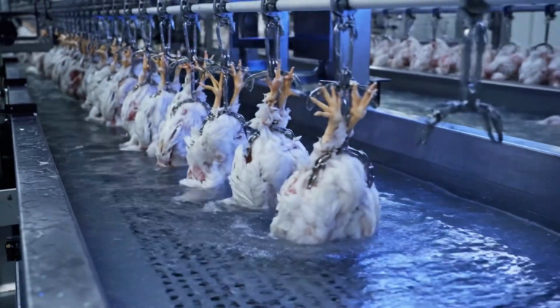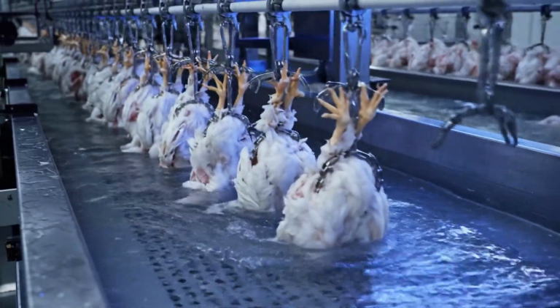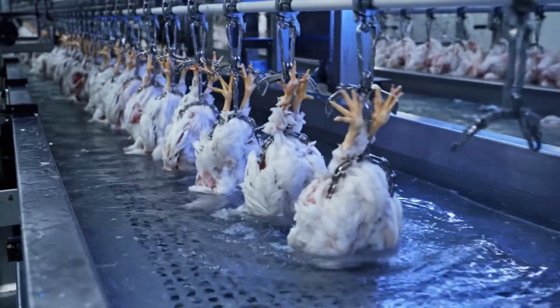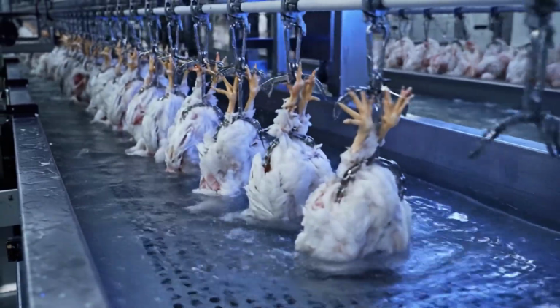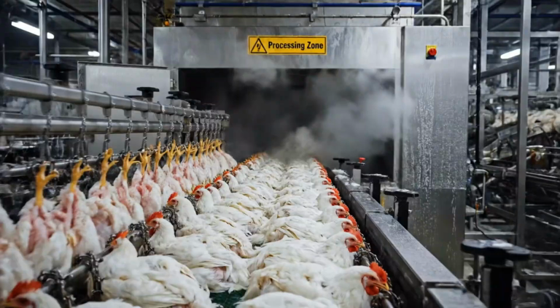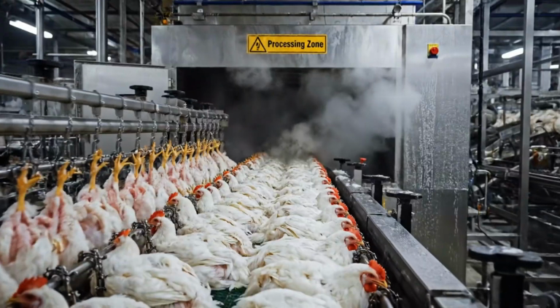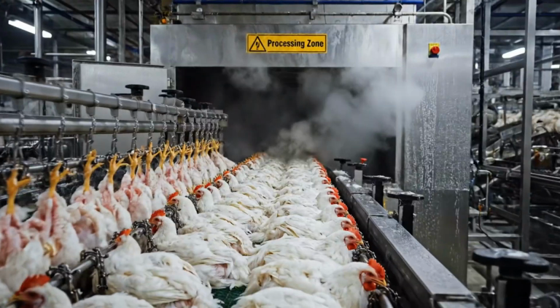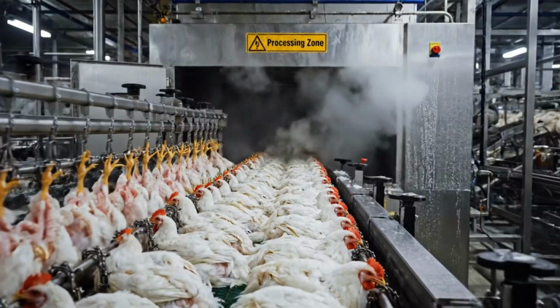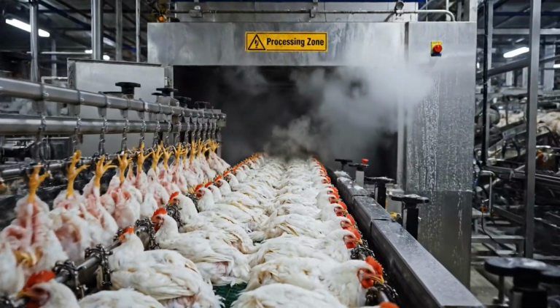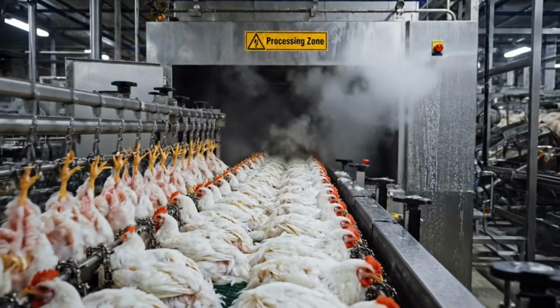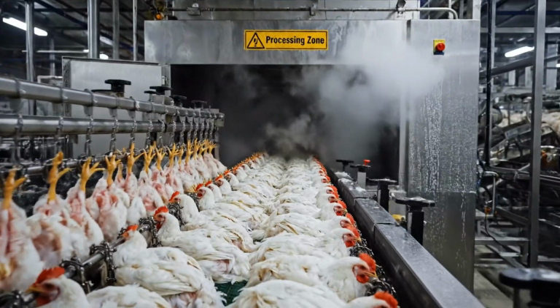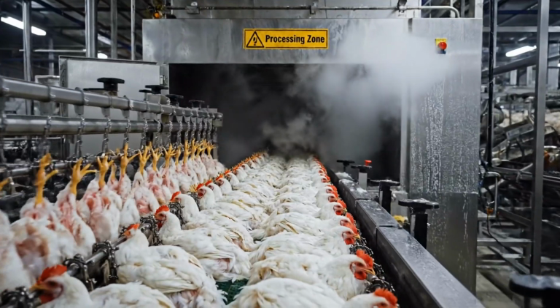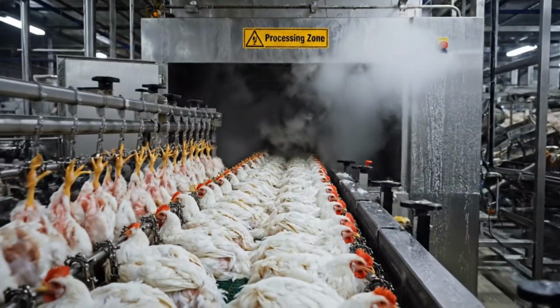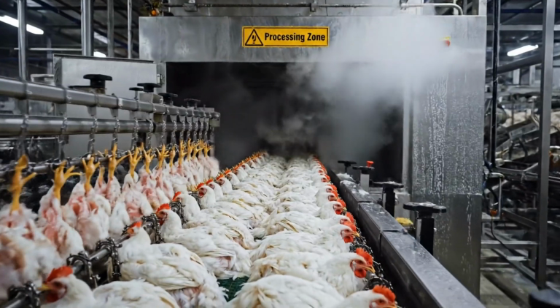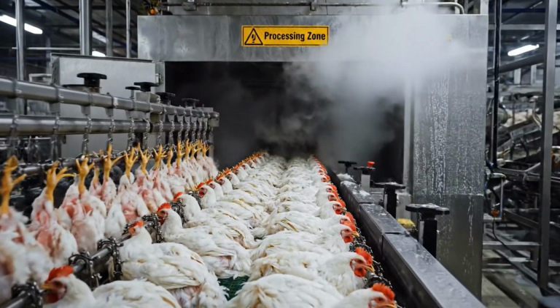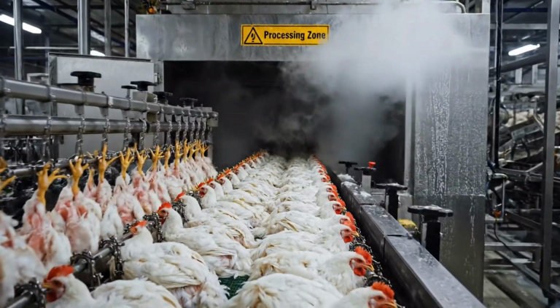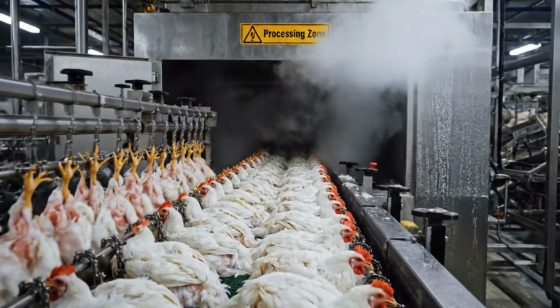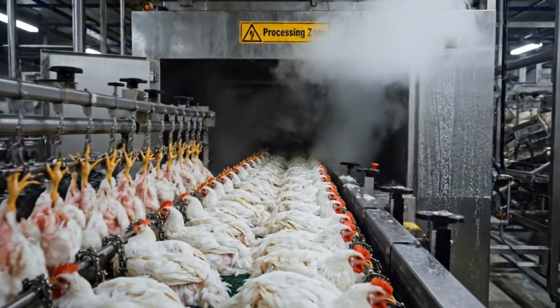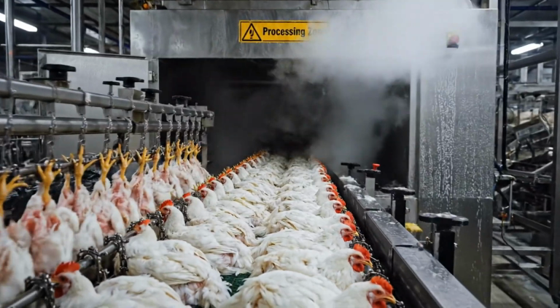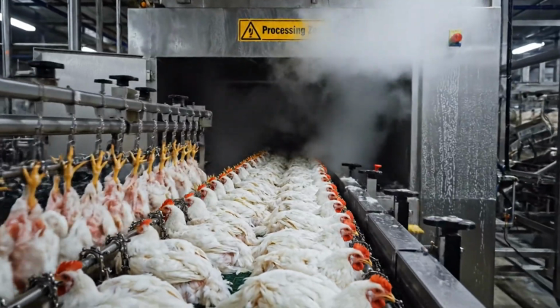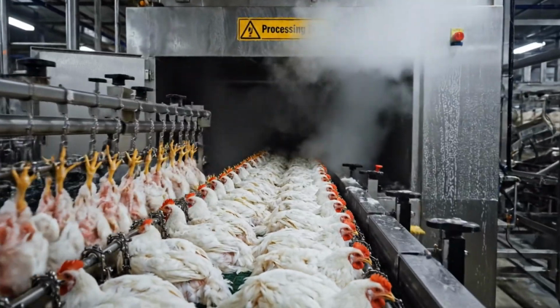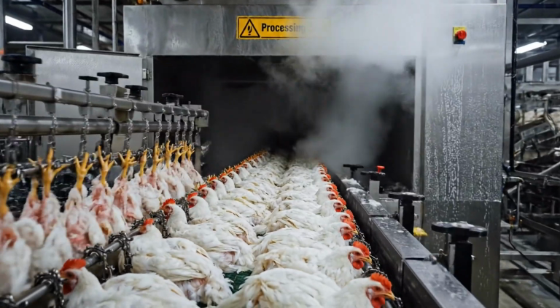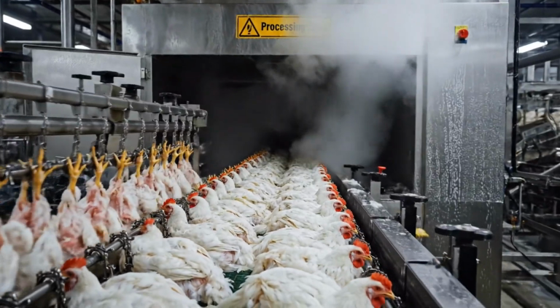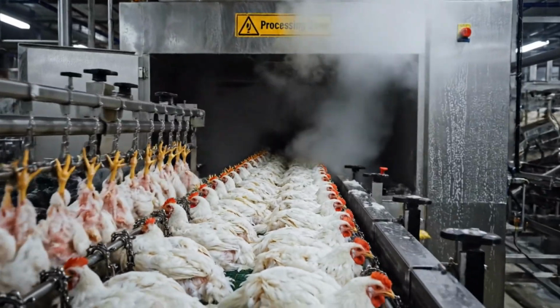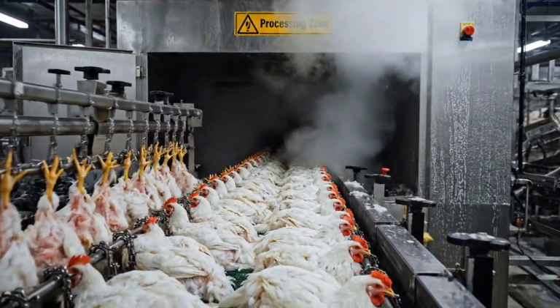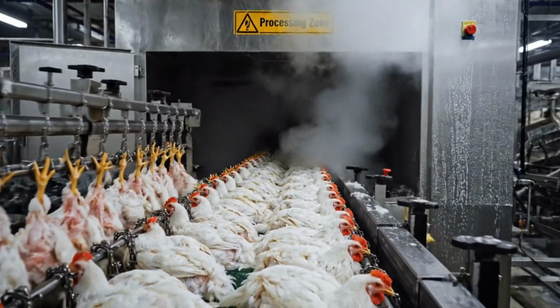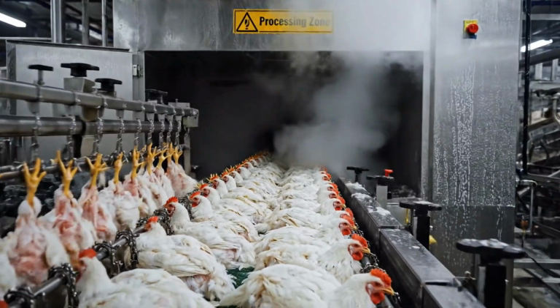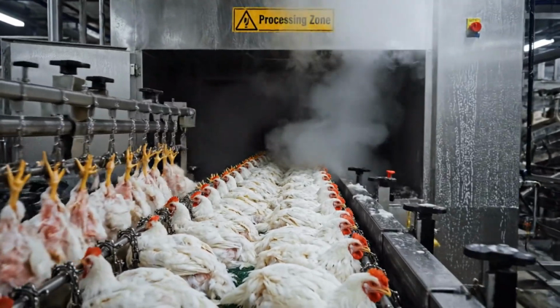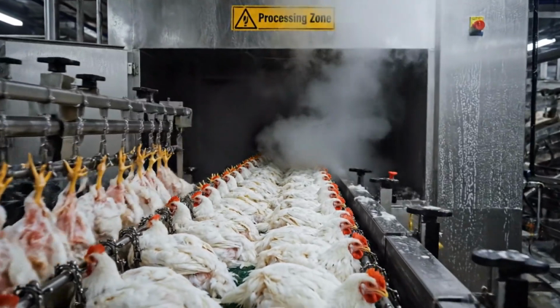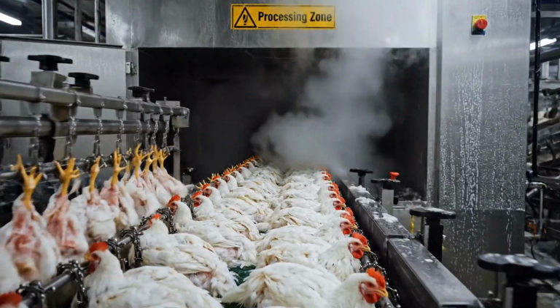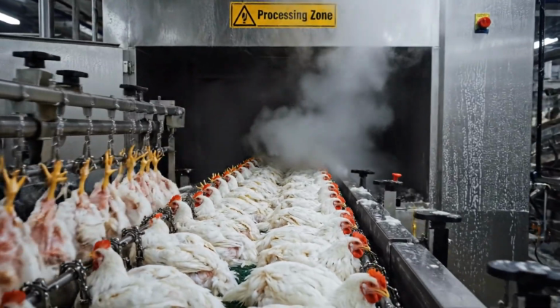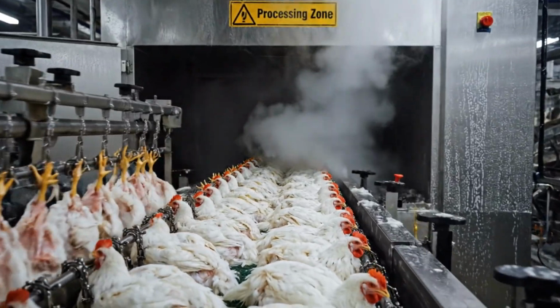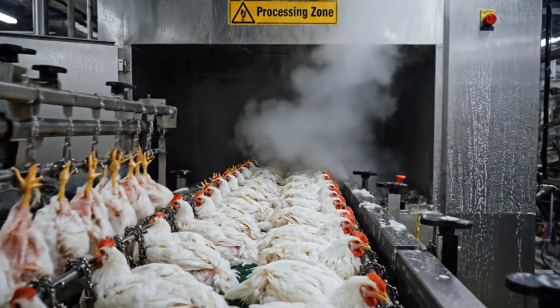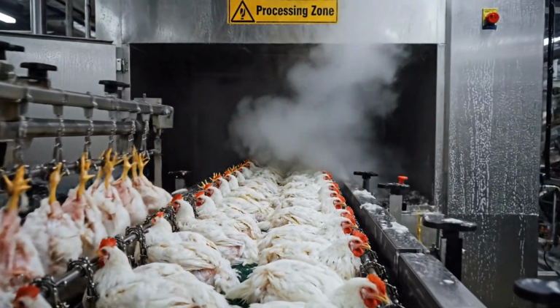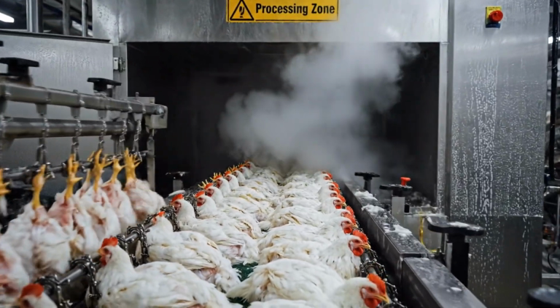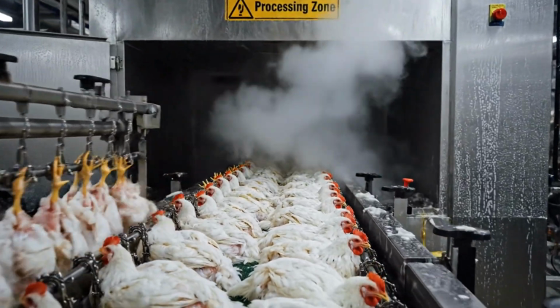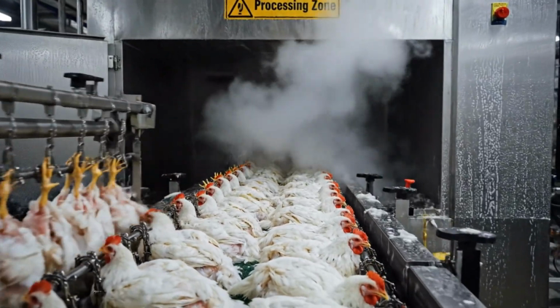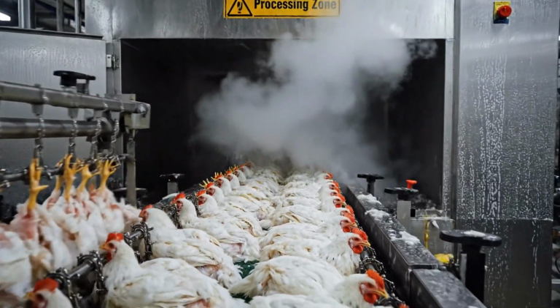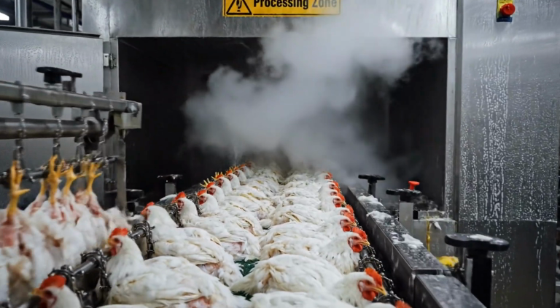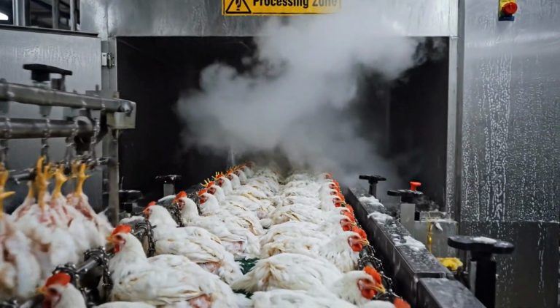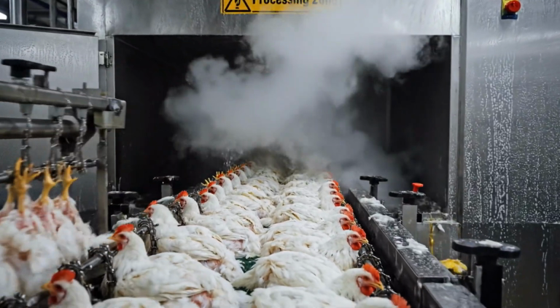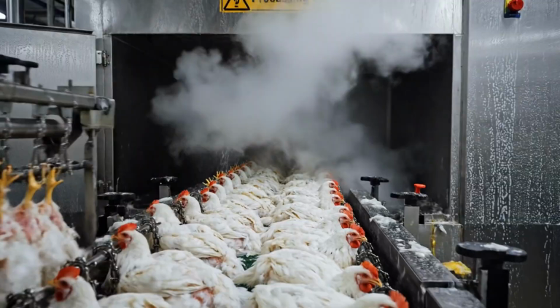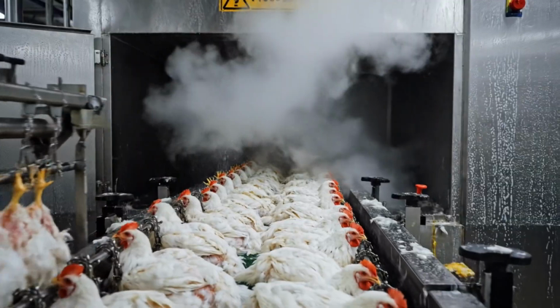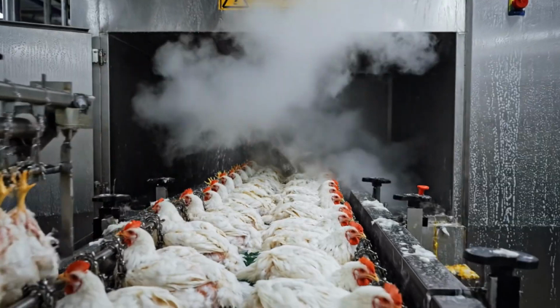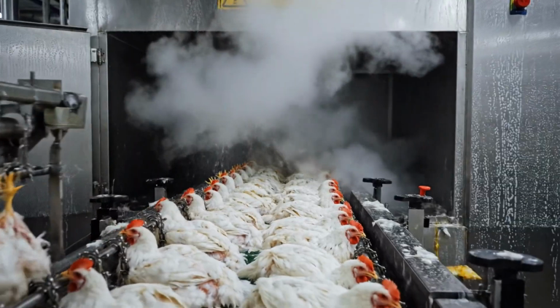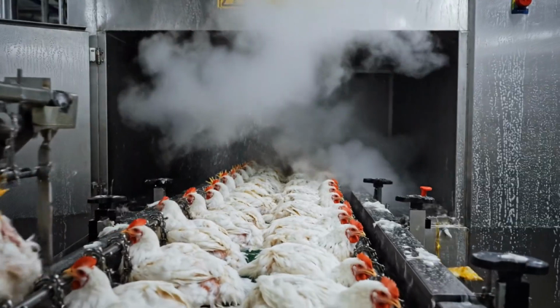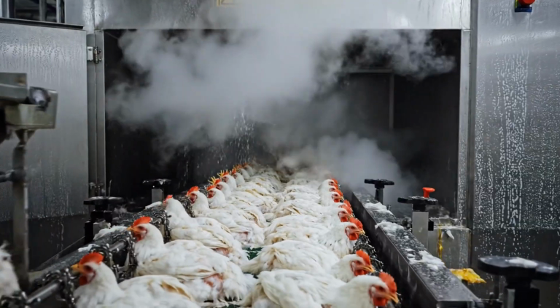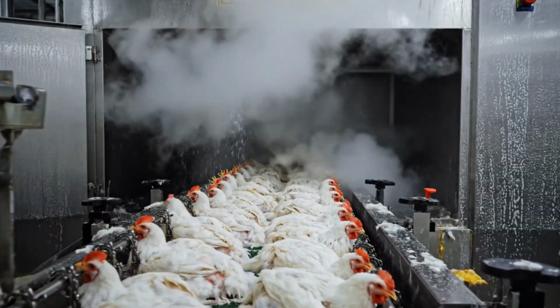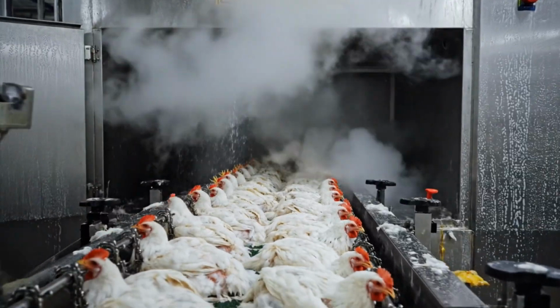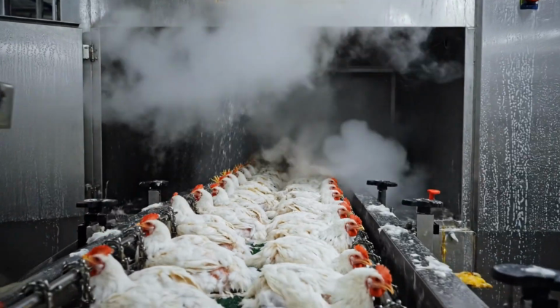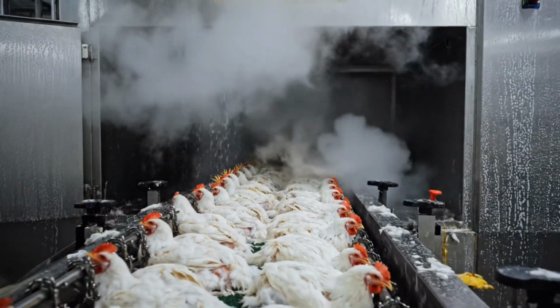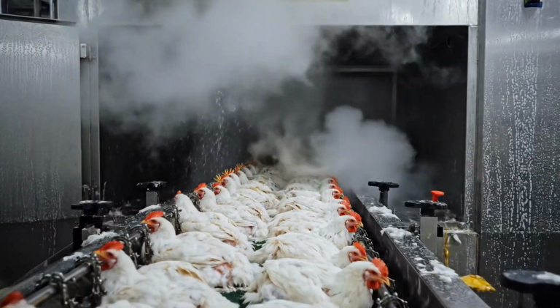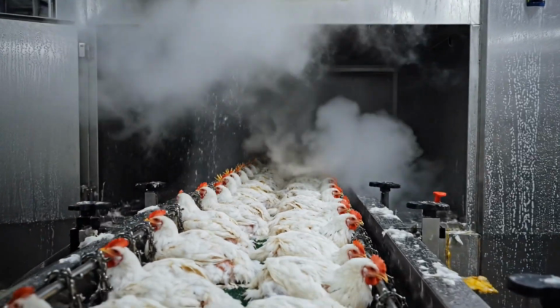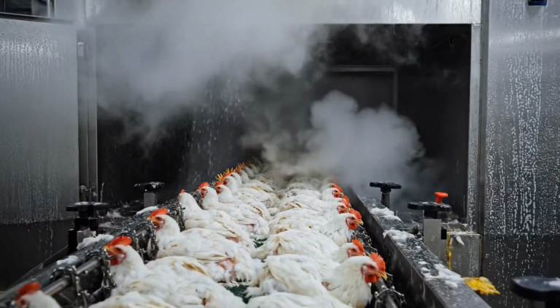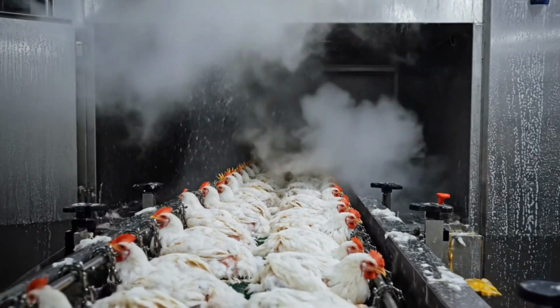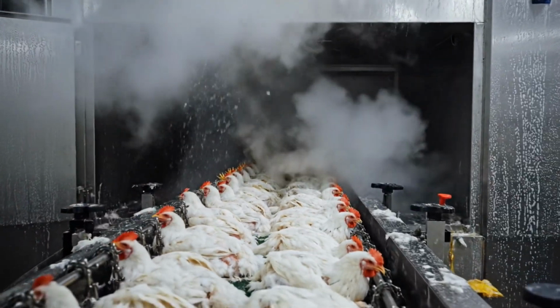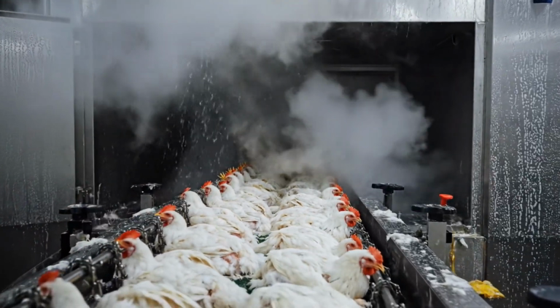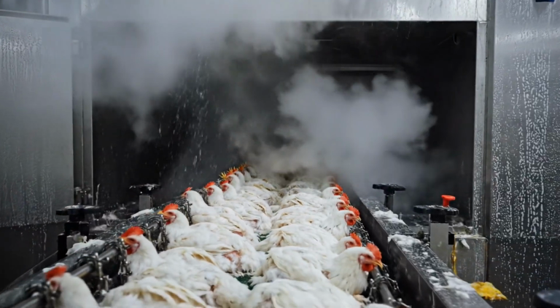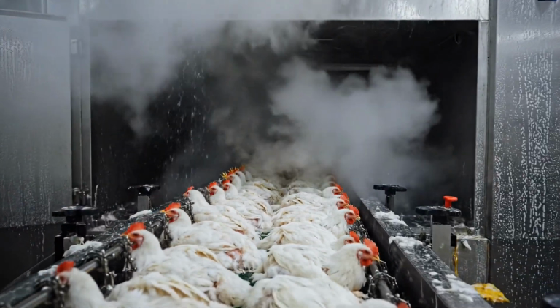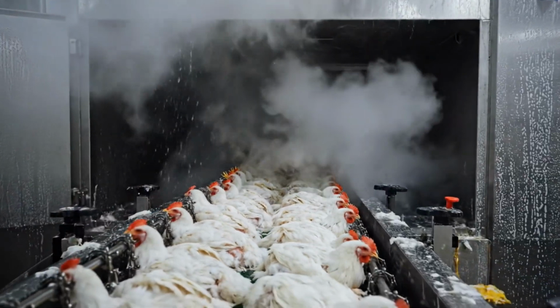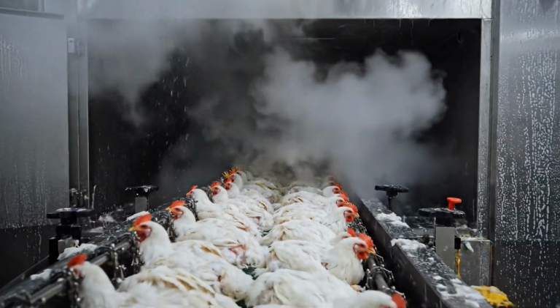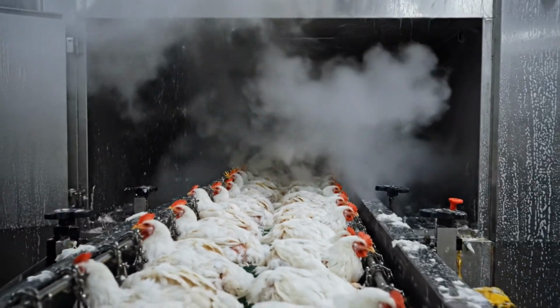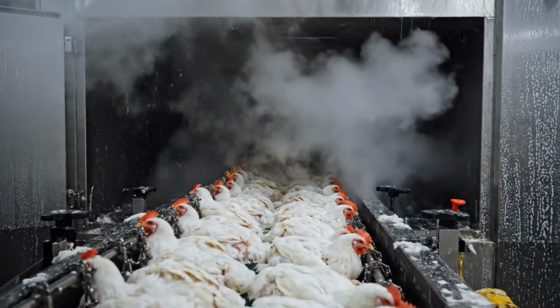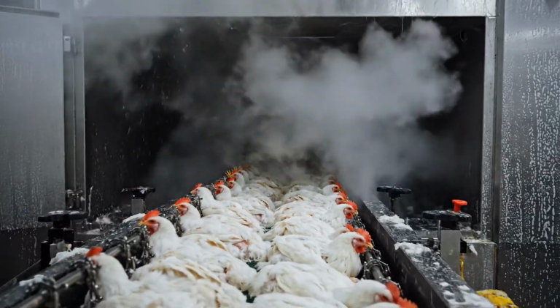As the birds enter the processing zone, the steam prepares them for the automated cleaning and de-feathering stage.